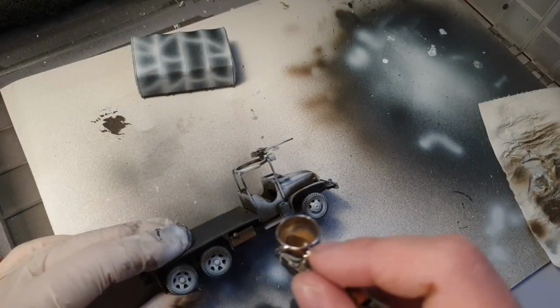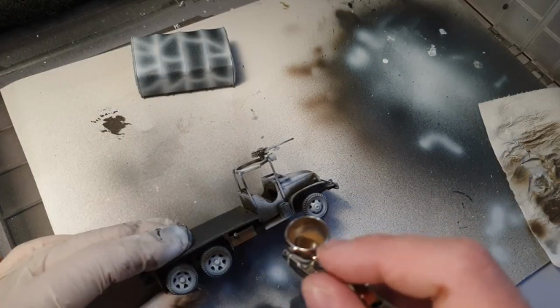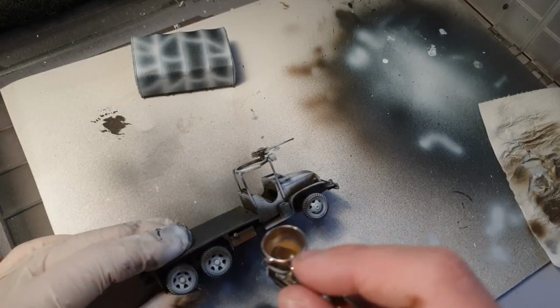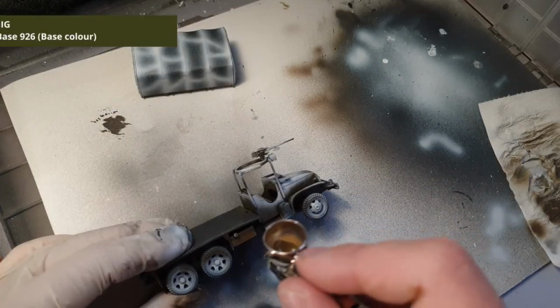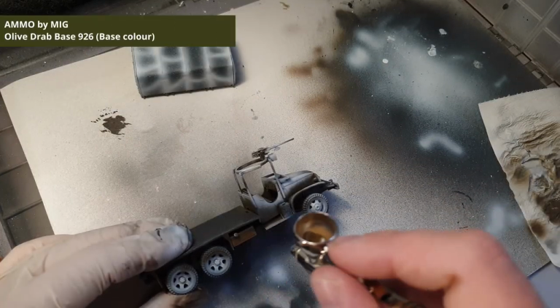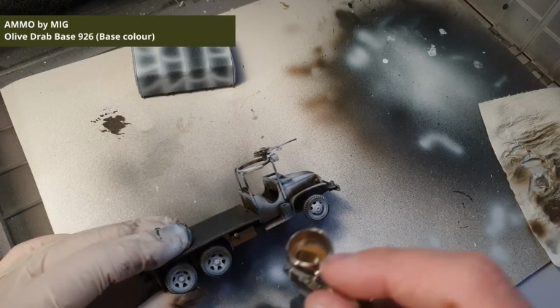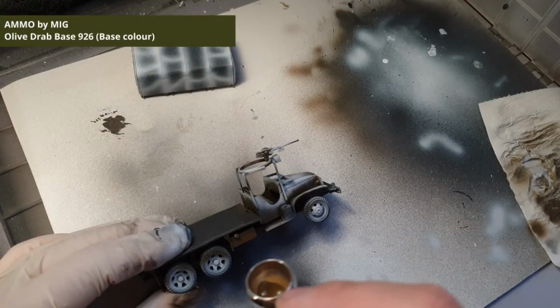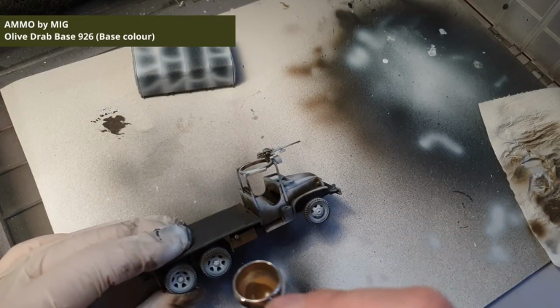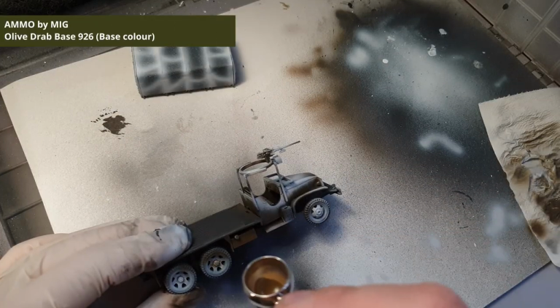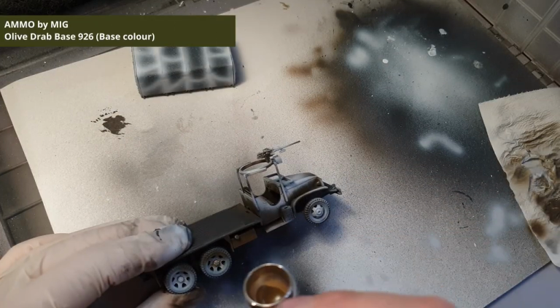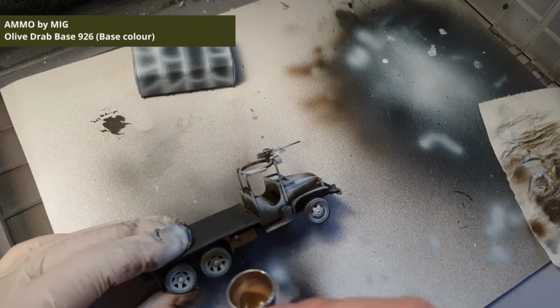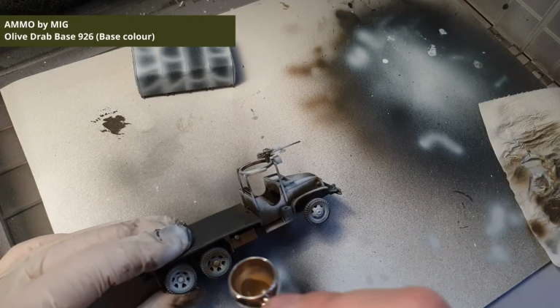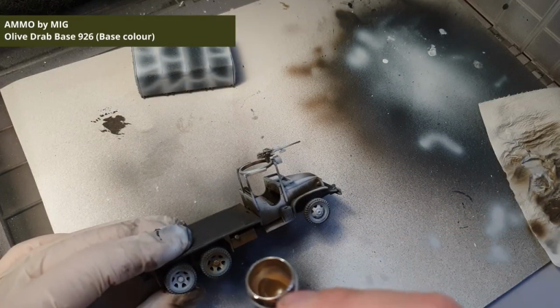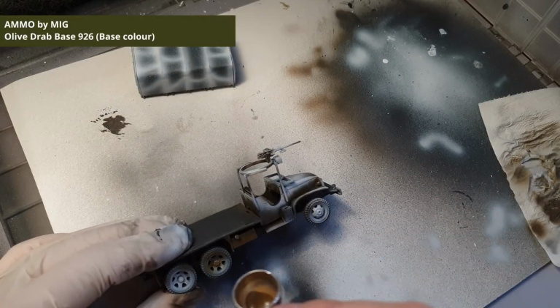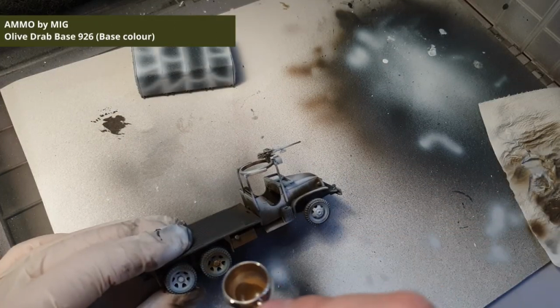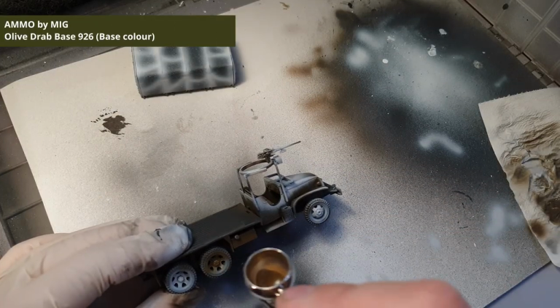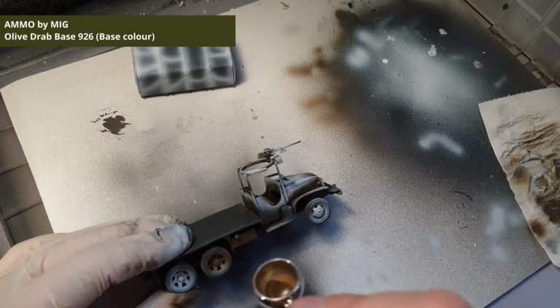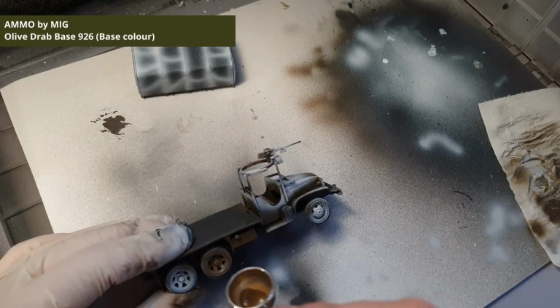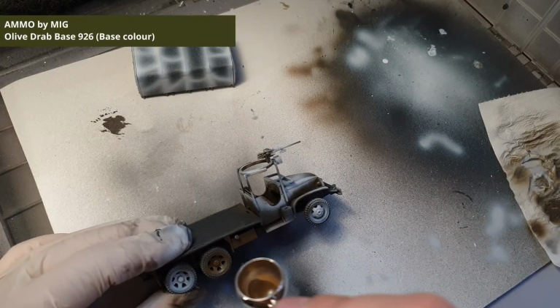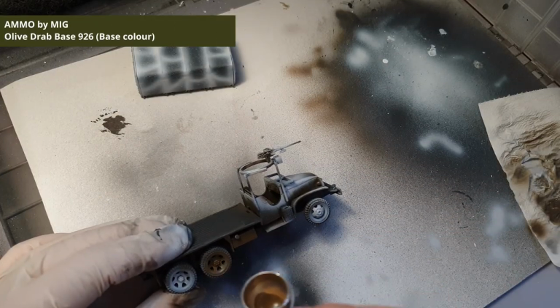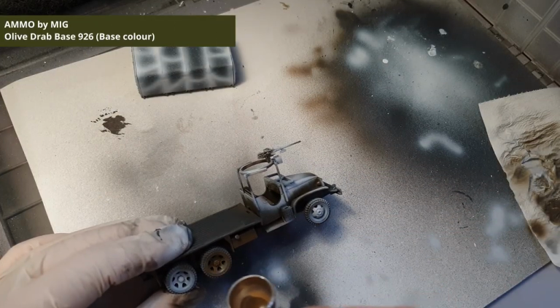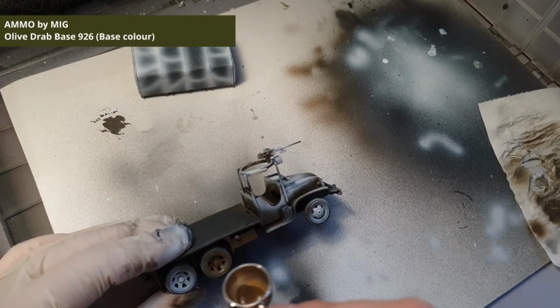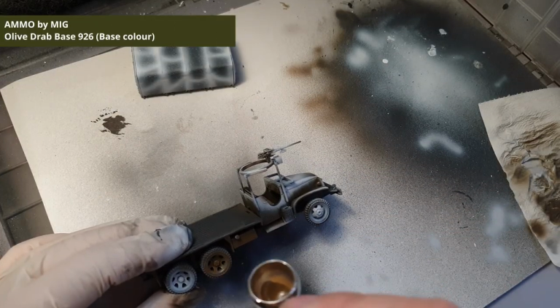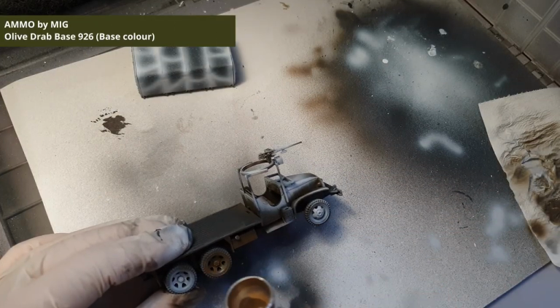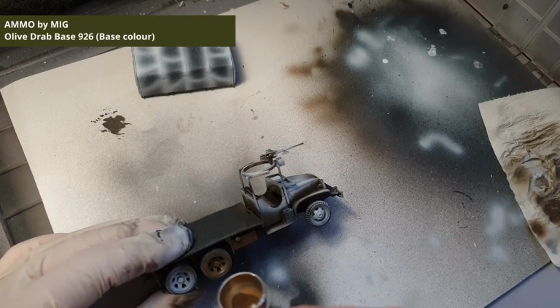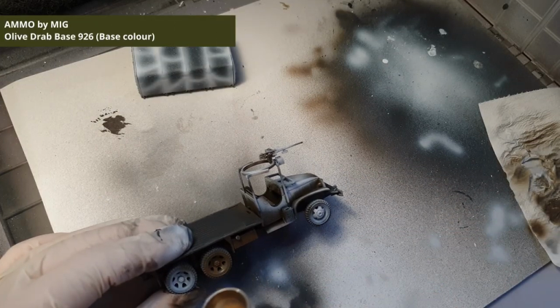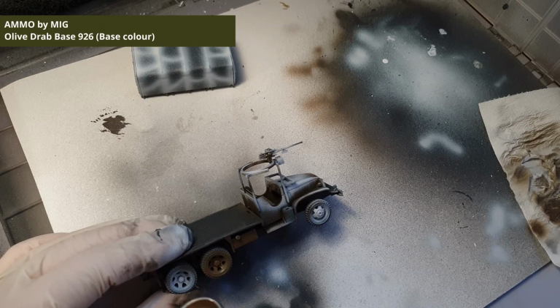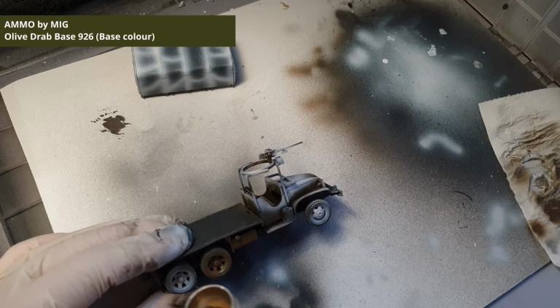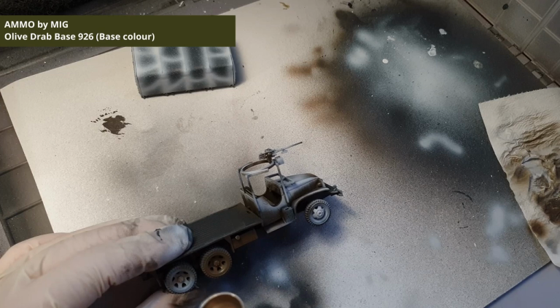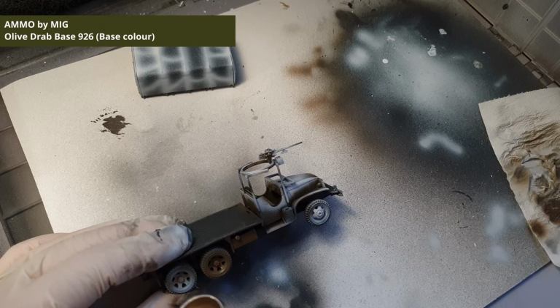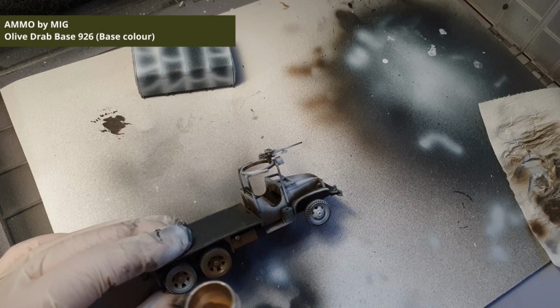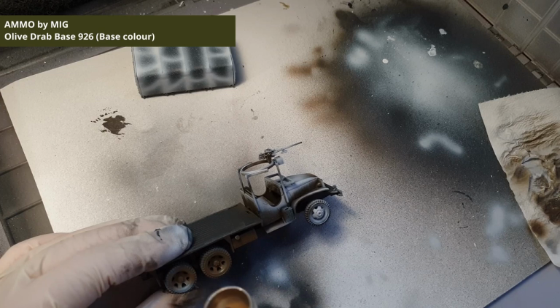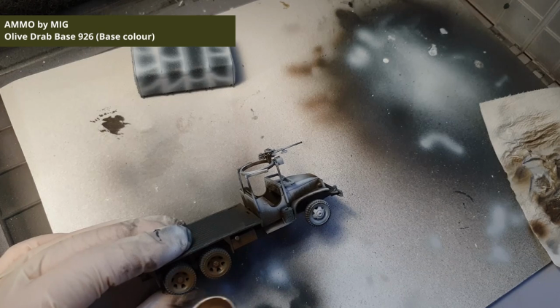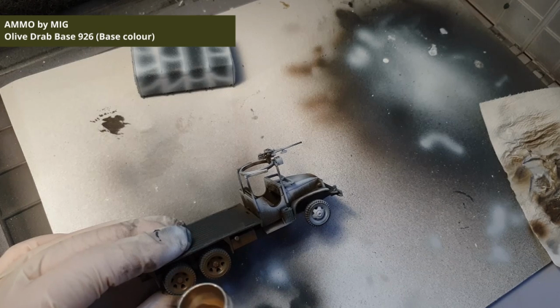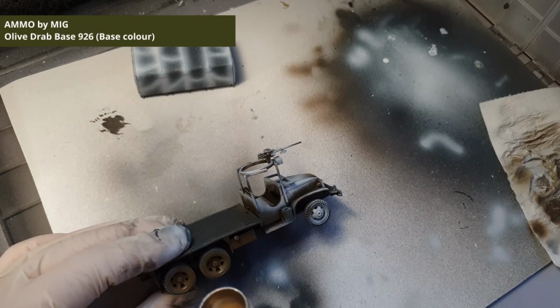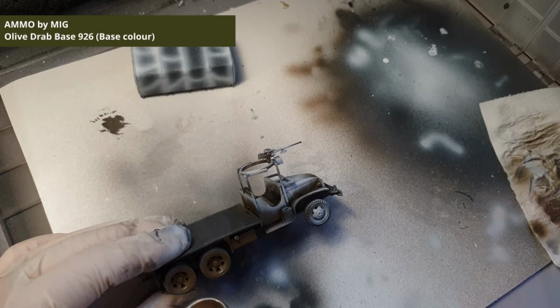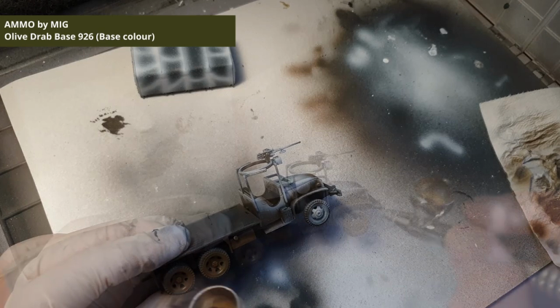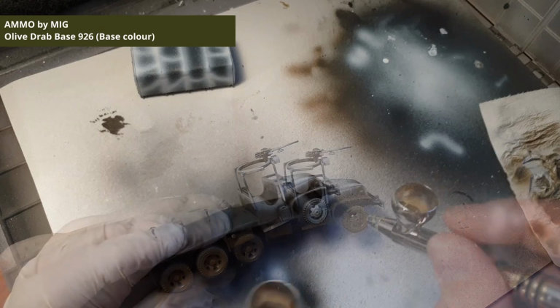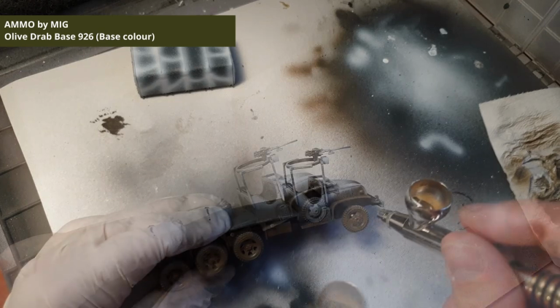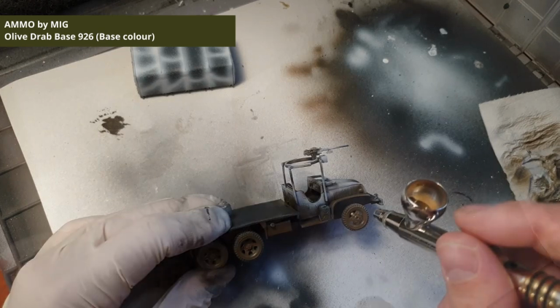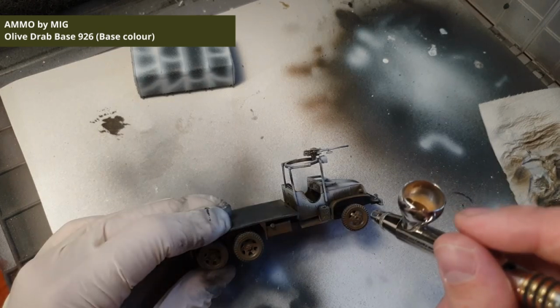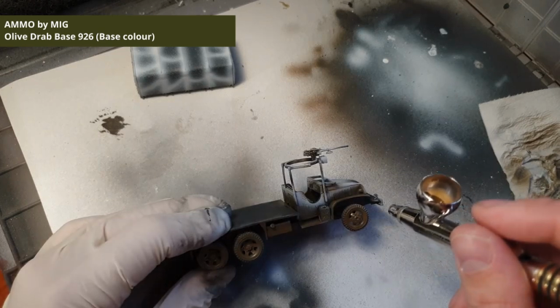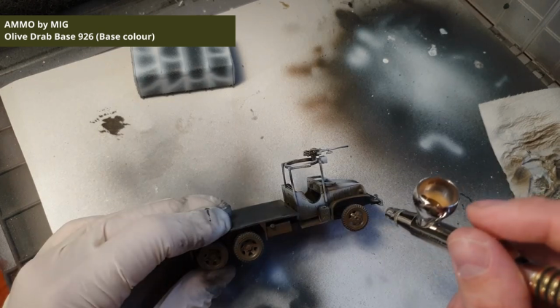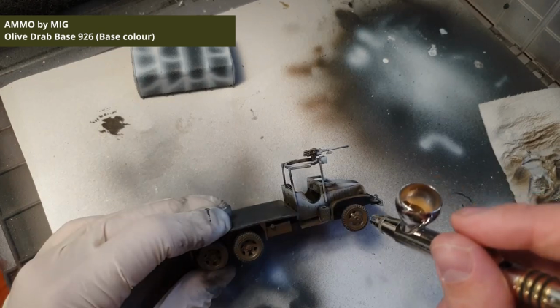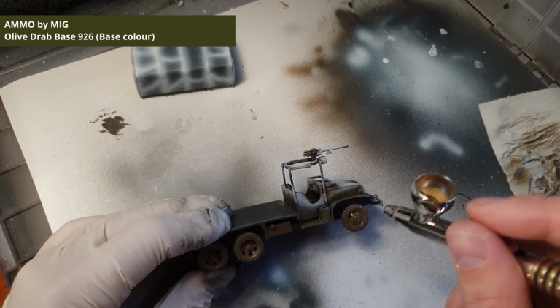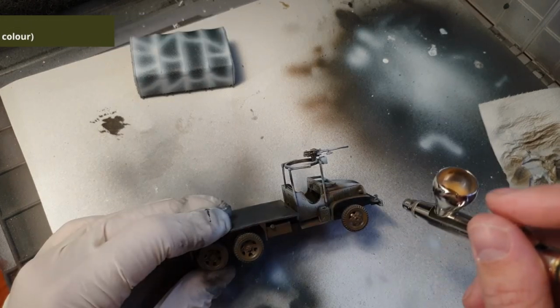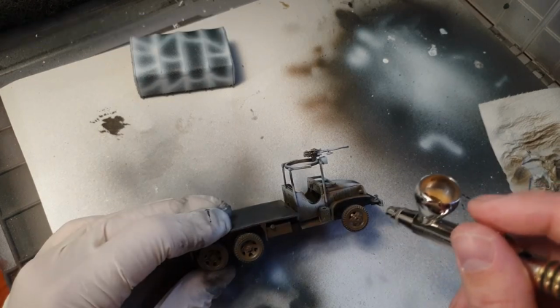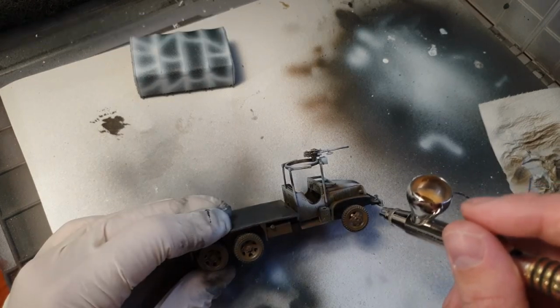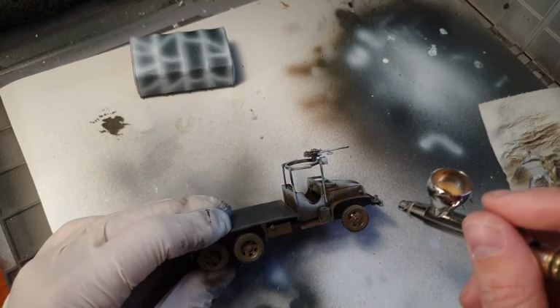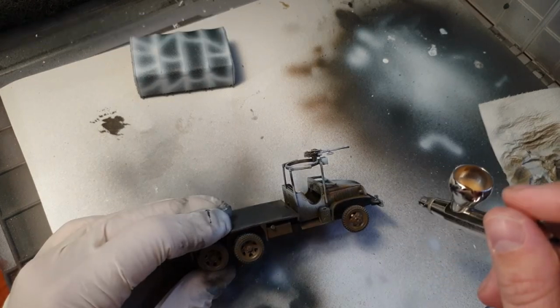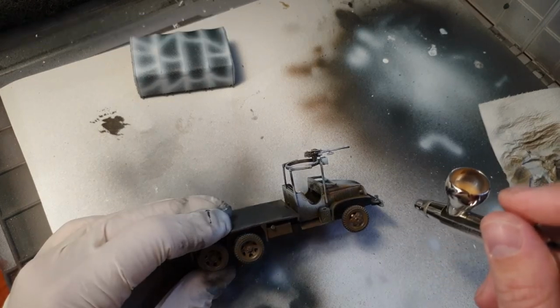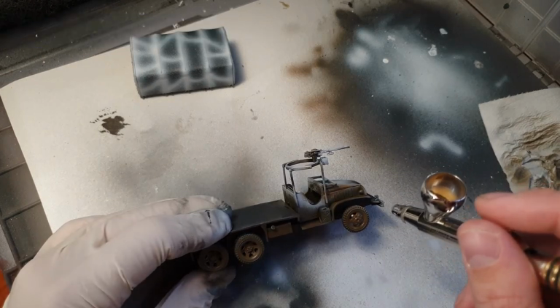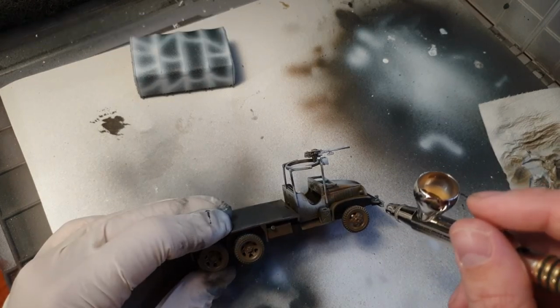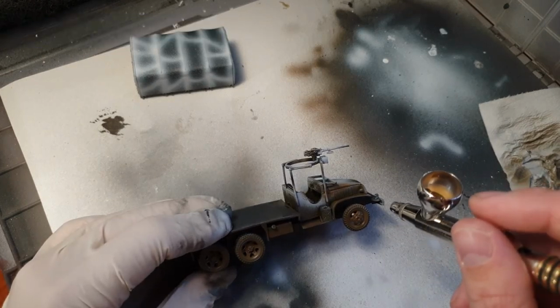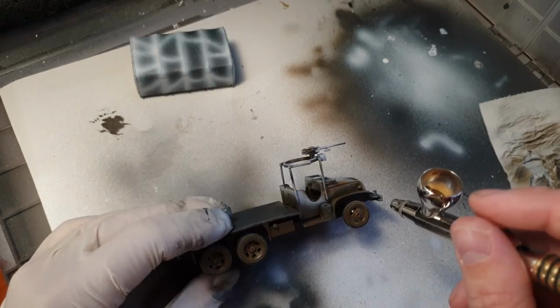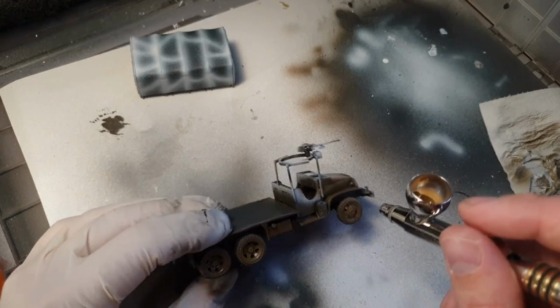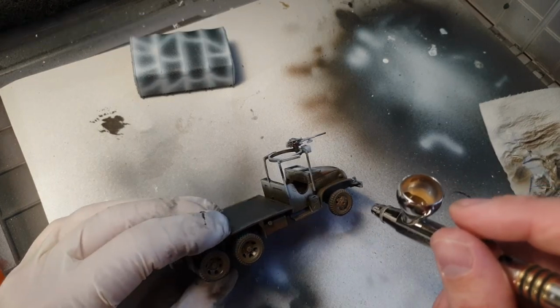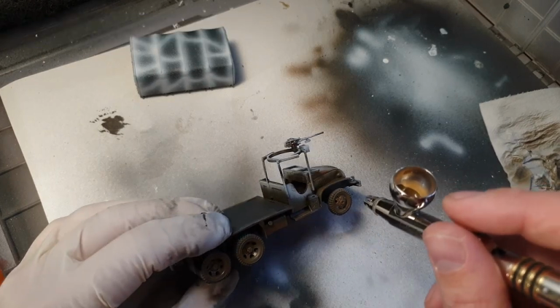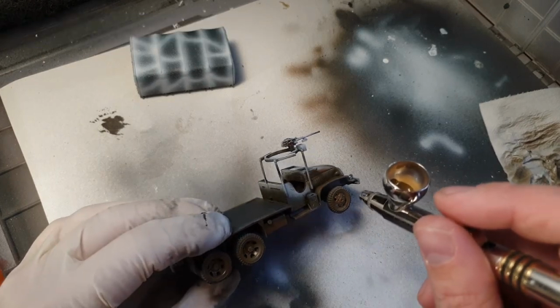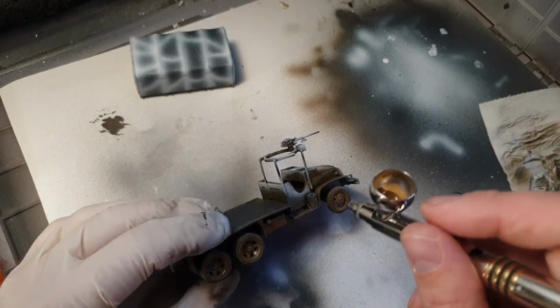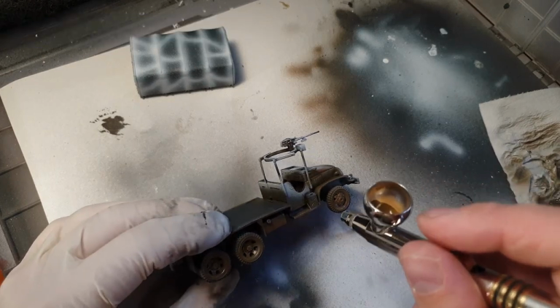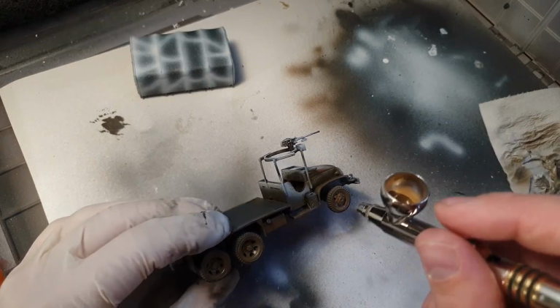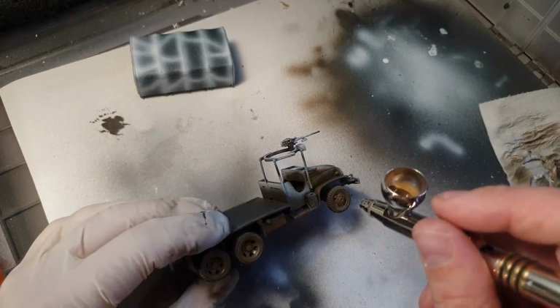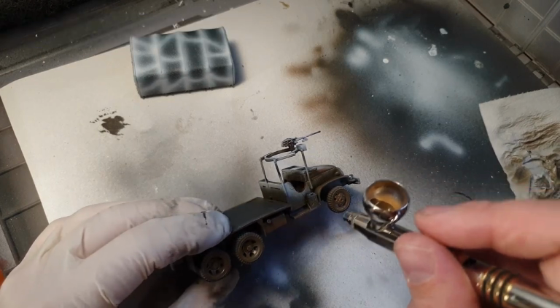Next we will add the rest of the base color to the parts we didn't paint in the earlier step. This is going to be our base color and we will add highlights to this later.